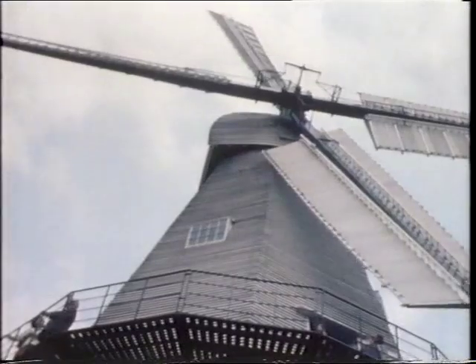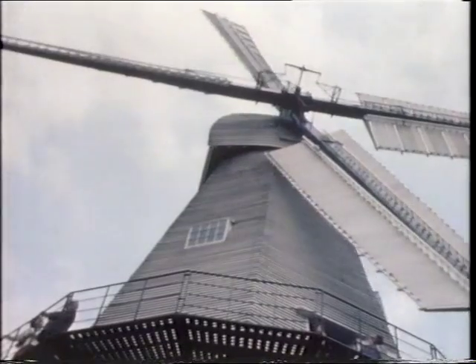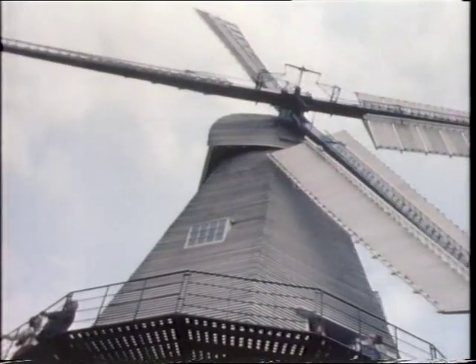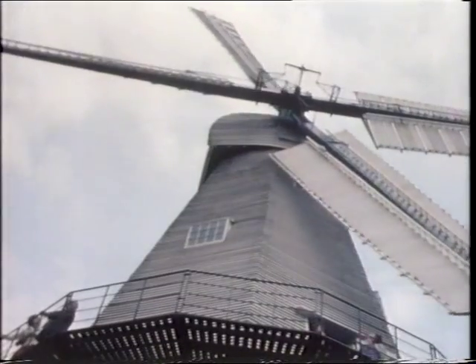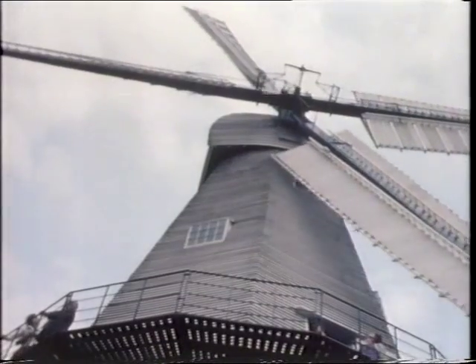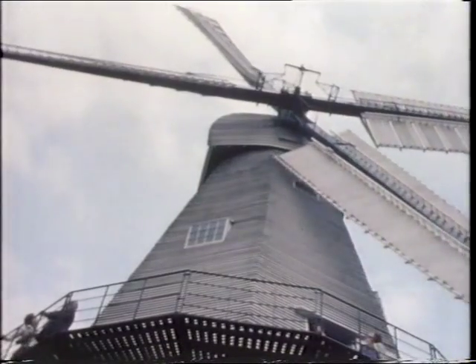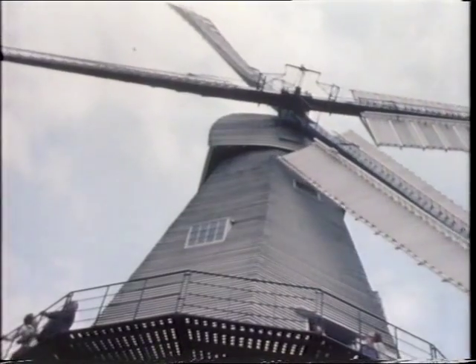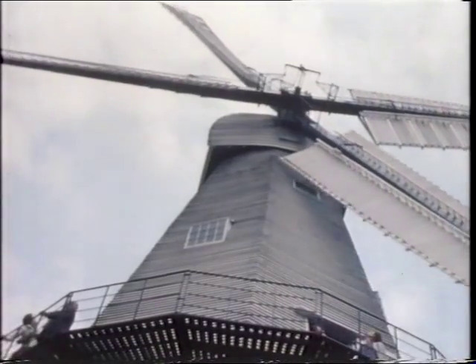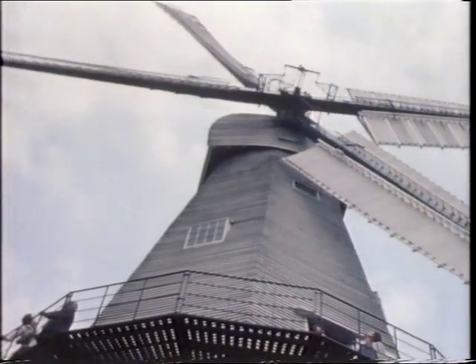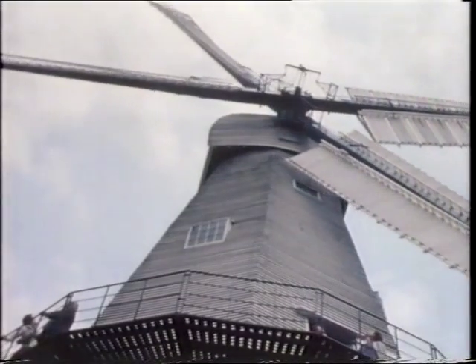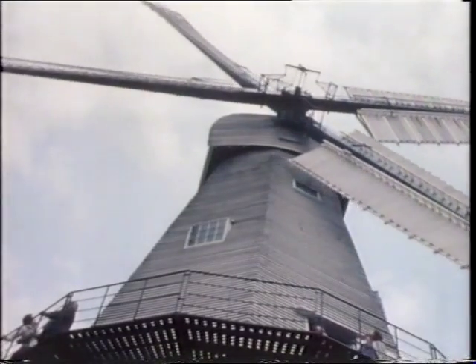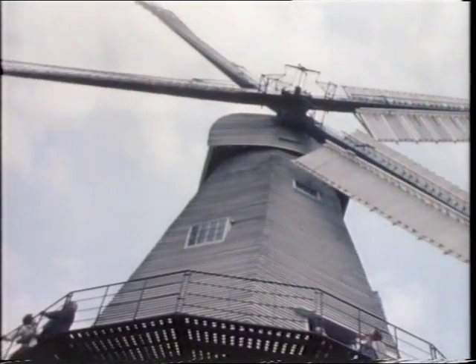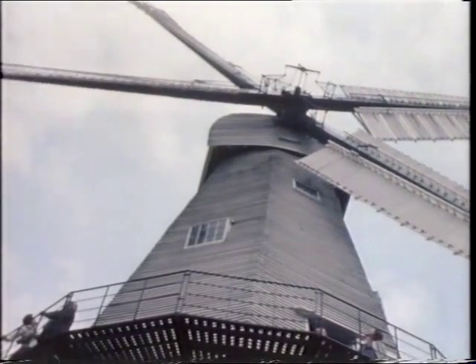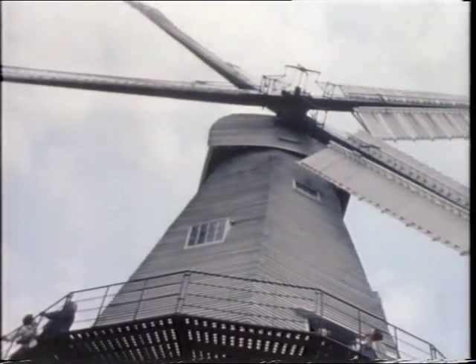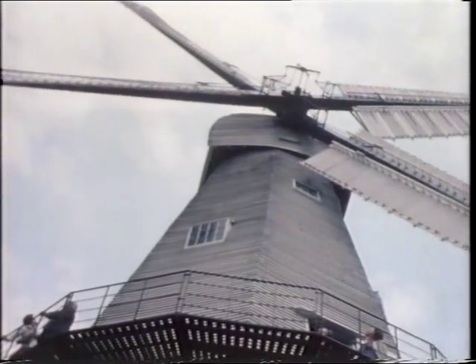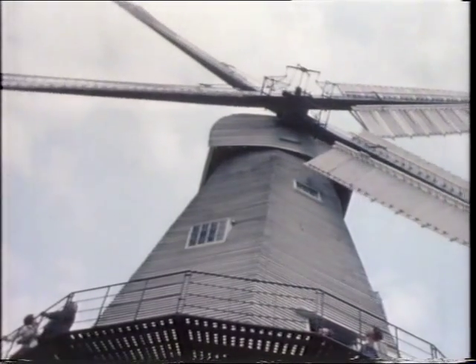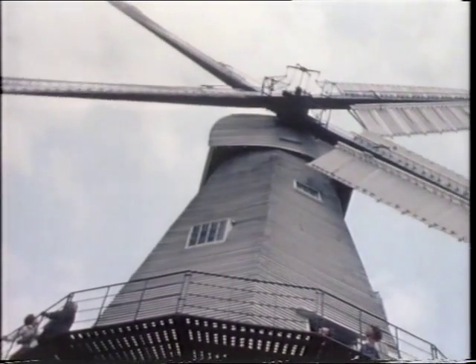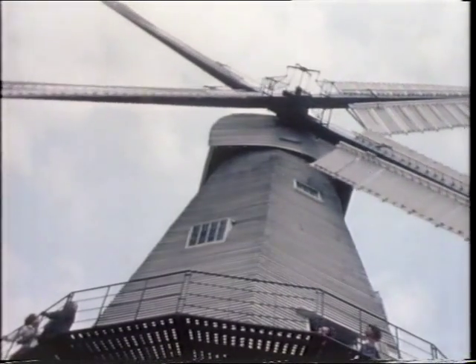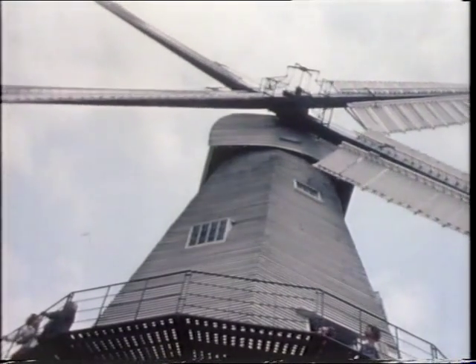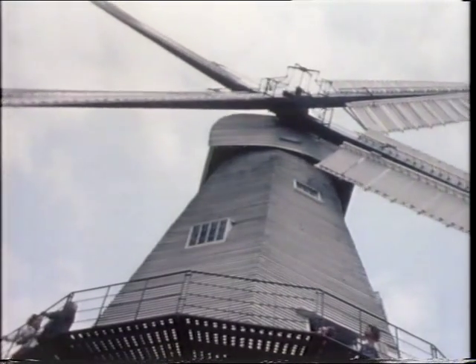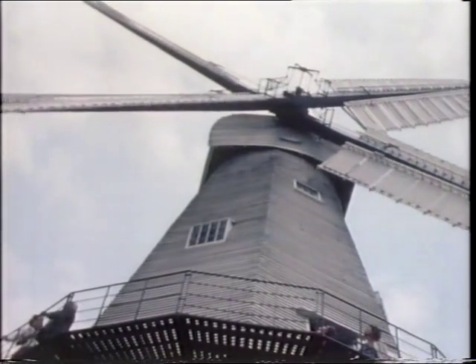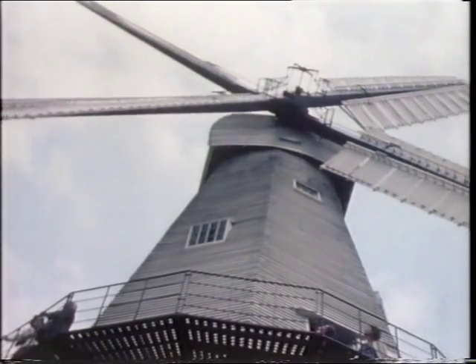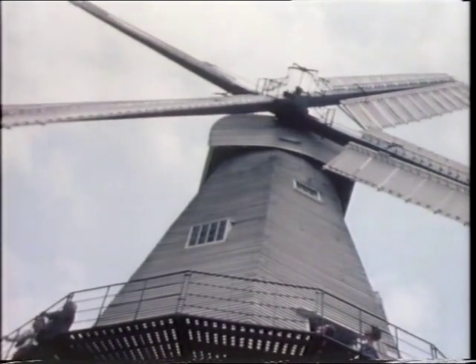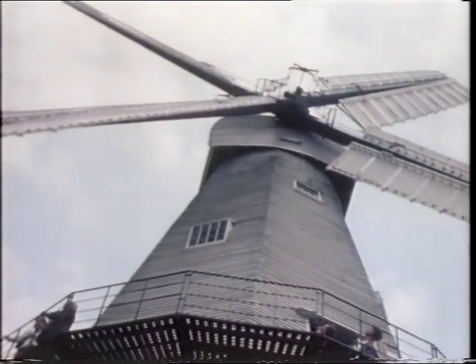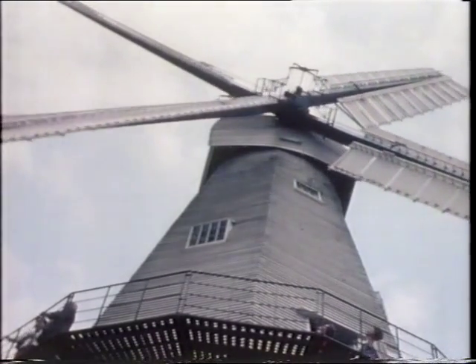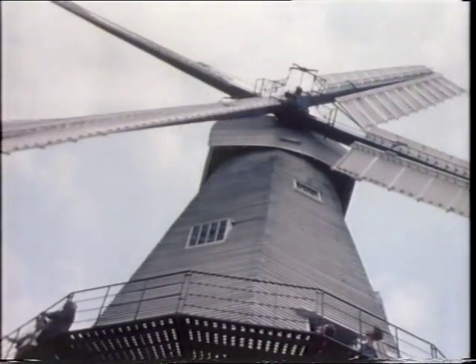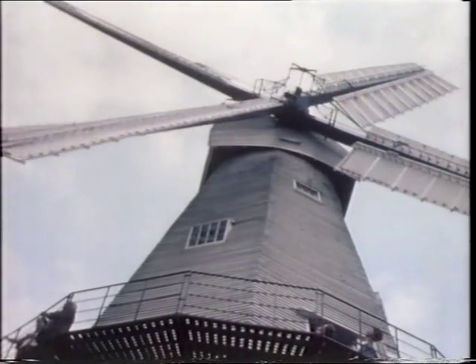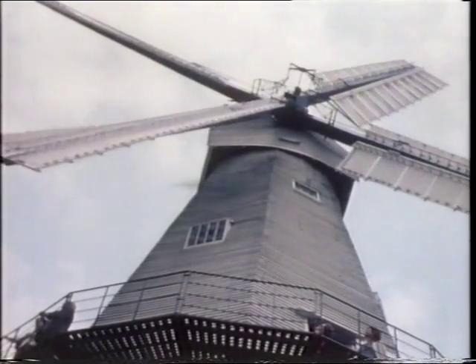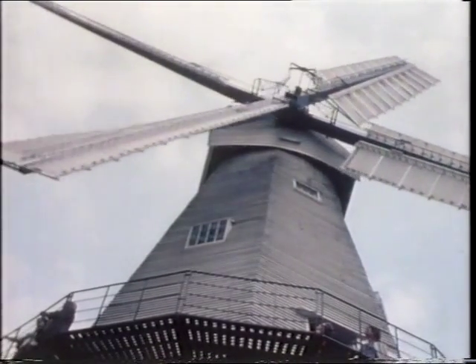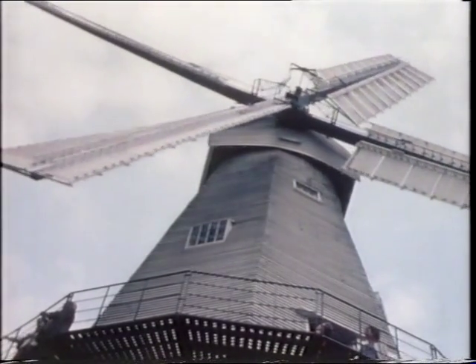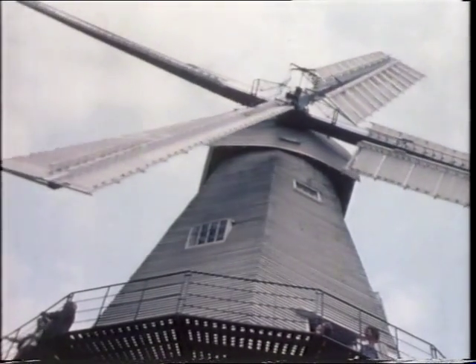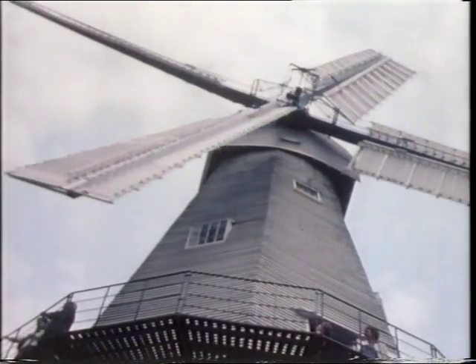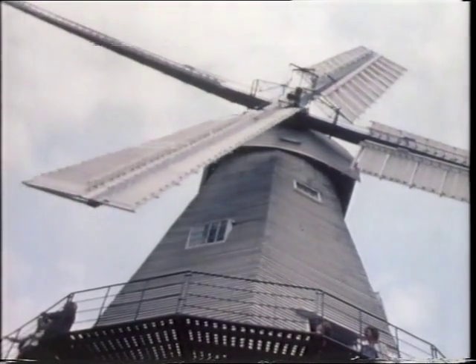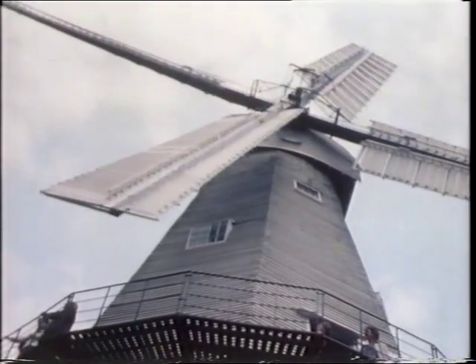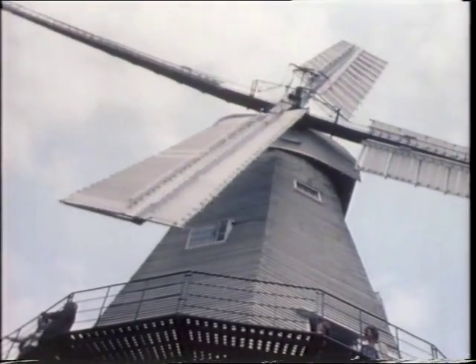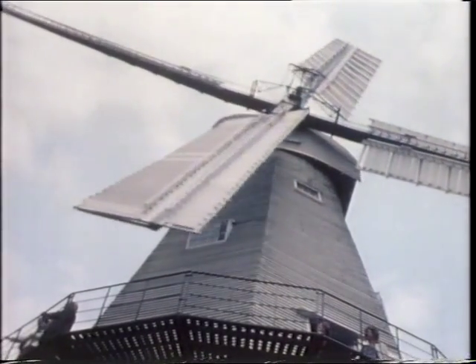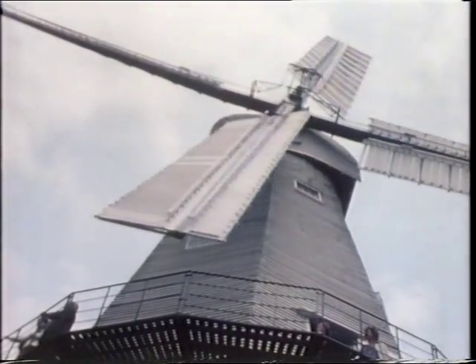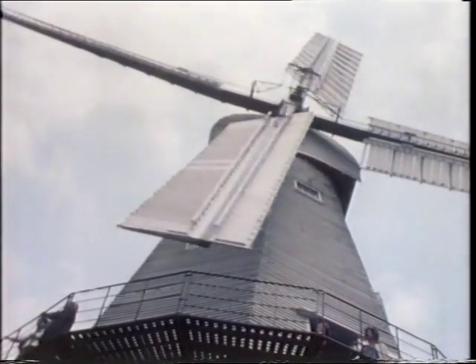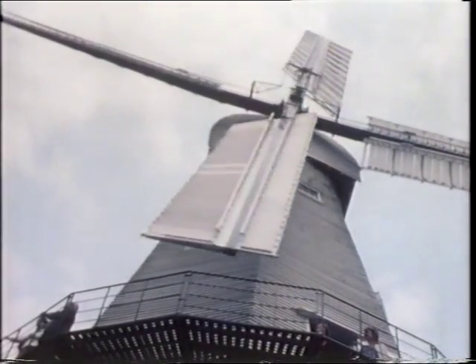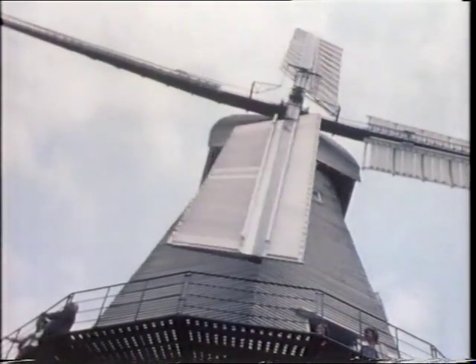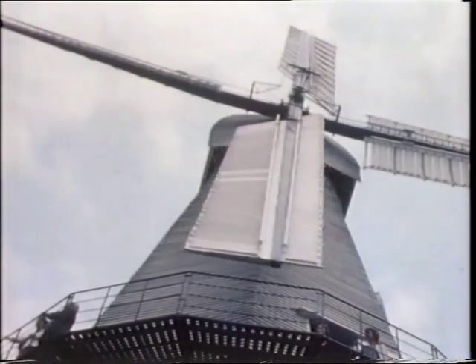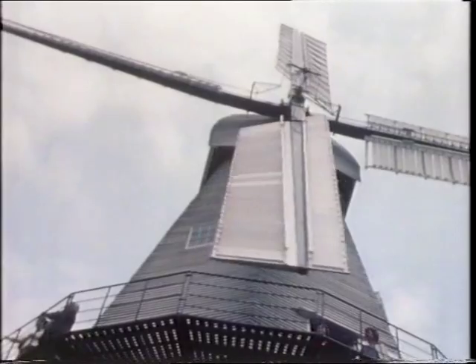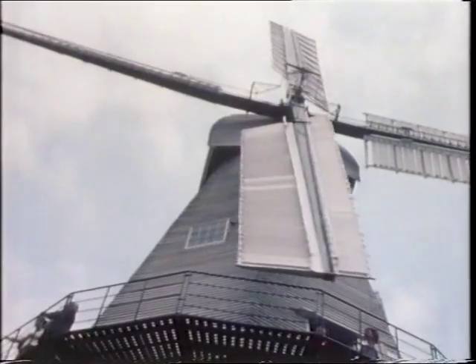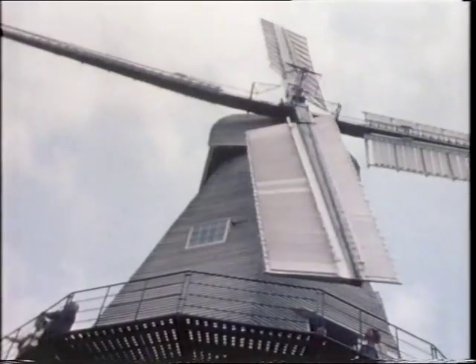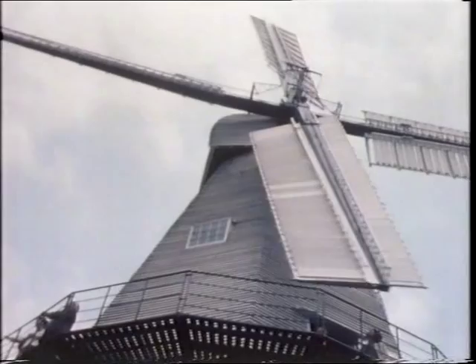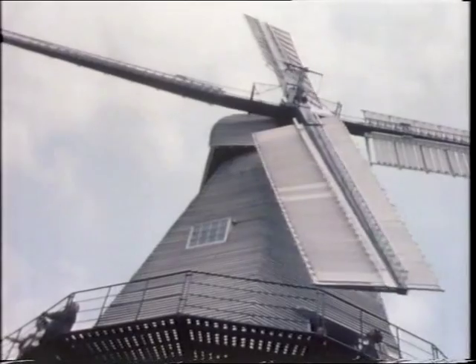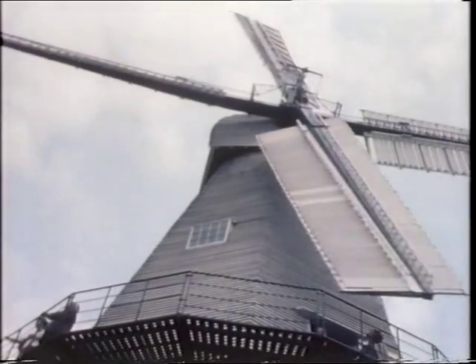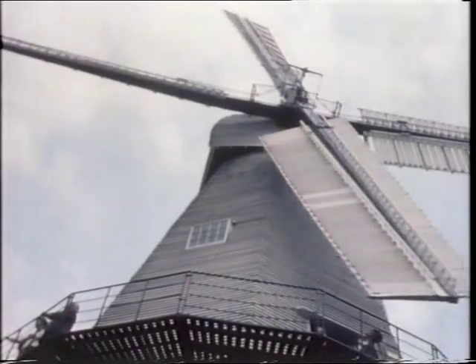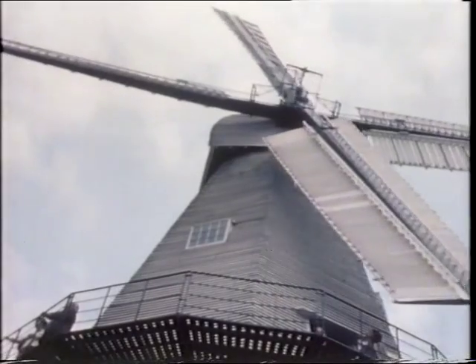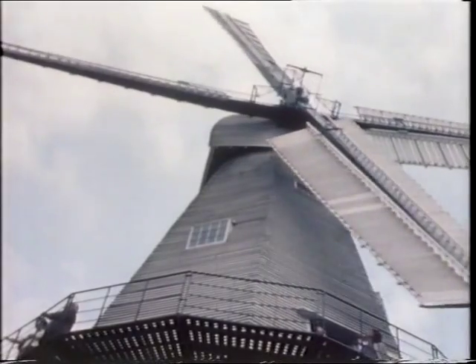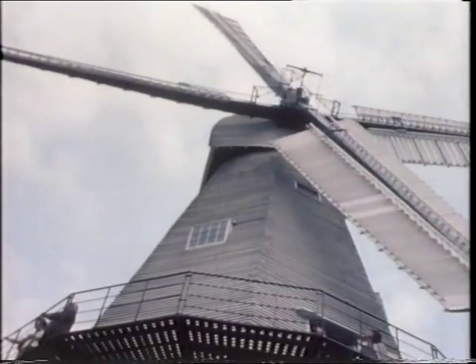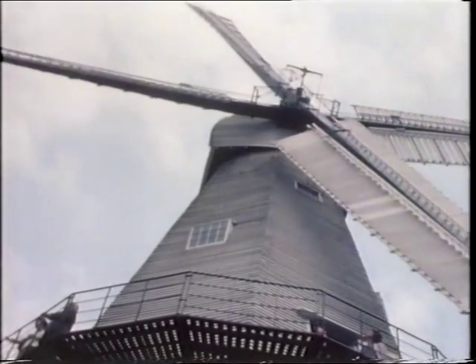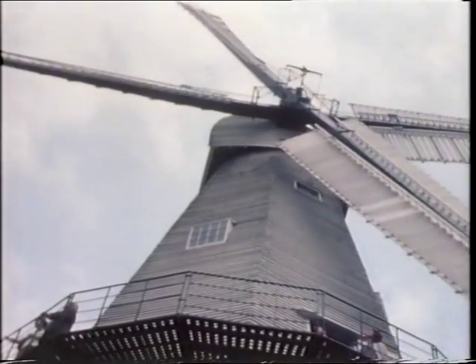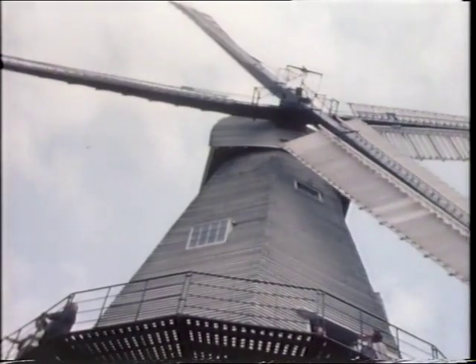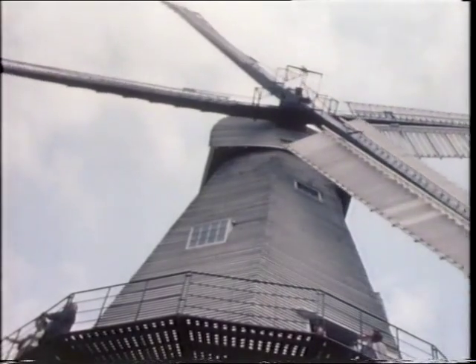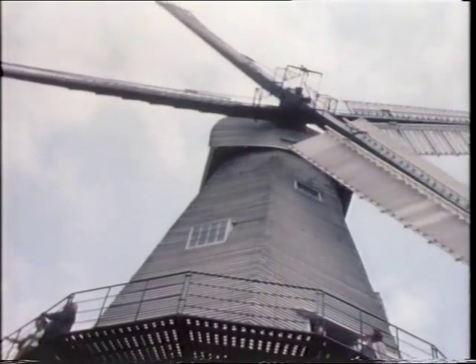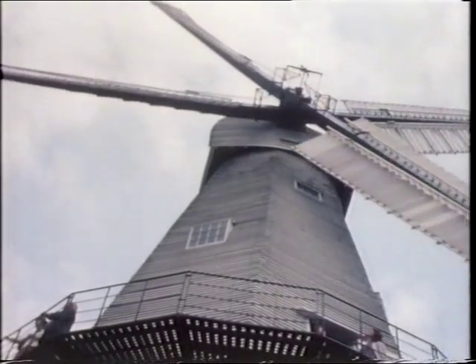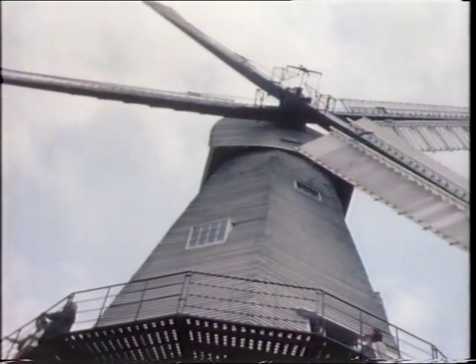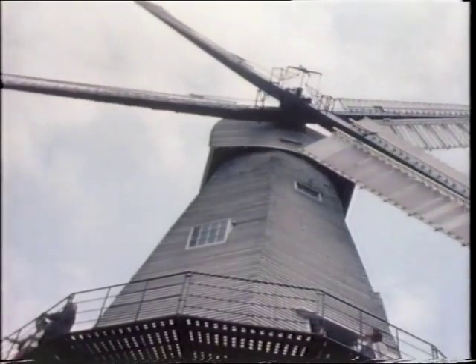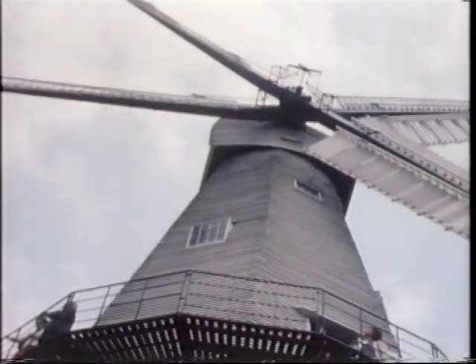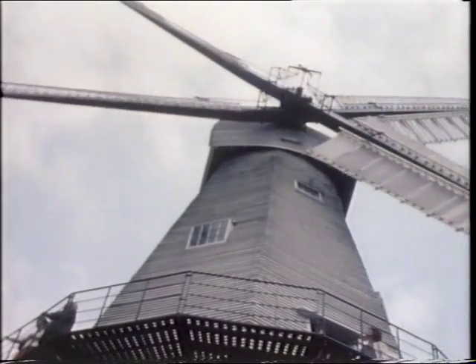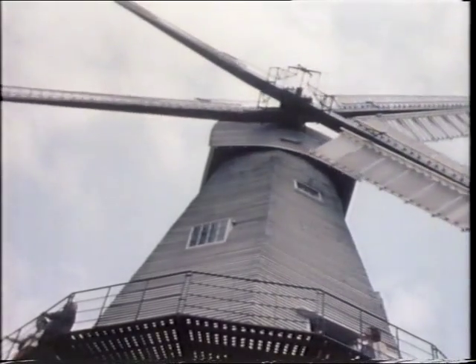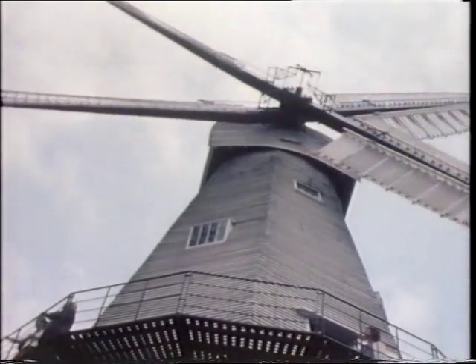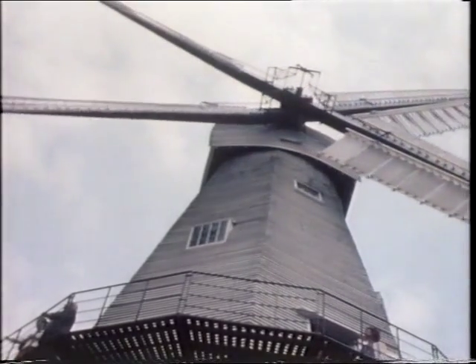This elegant smock mill at Cranbrook in Kent is one of the finest in the country, rising to a height of 72 feet.